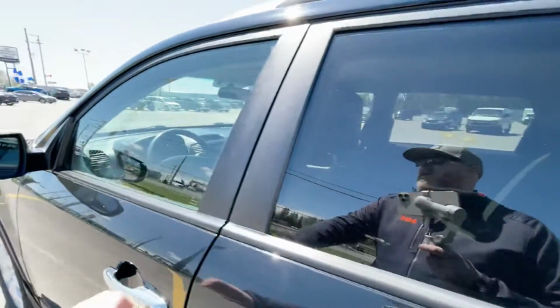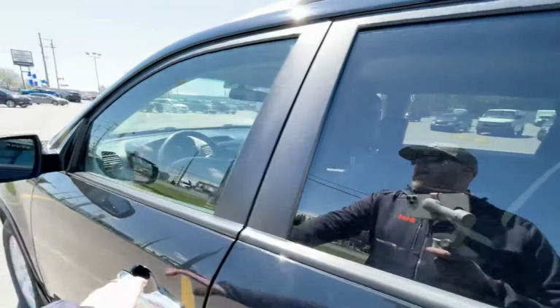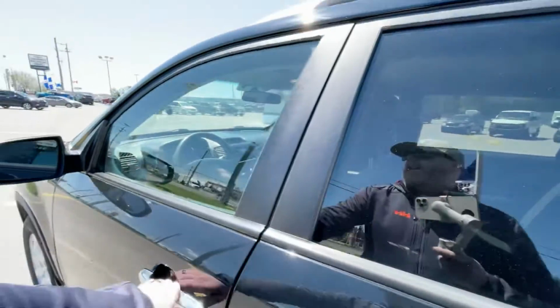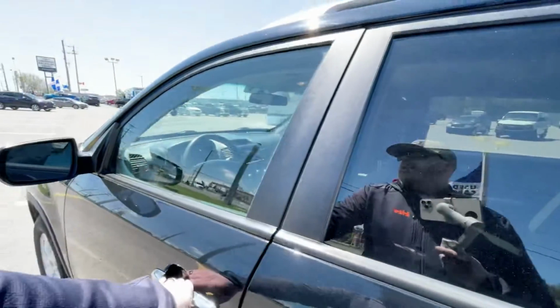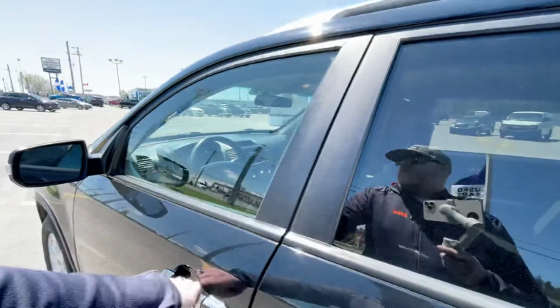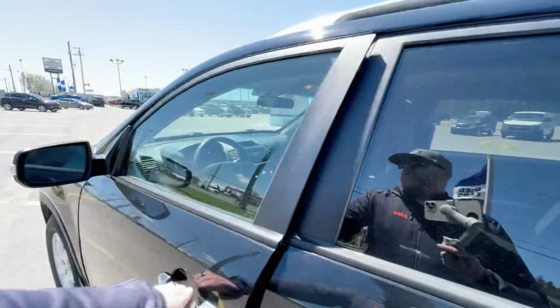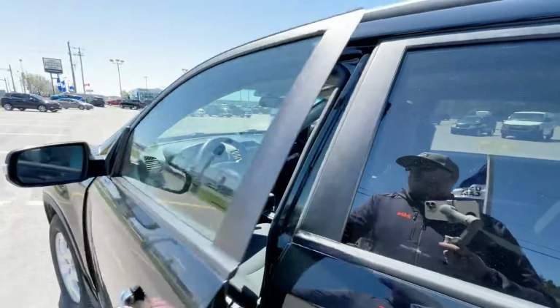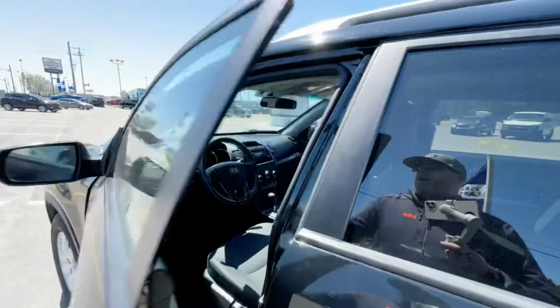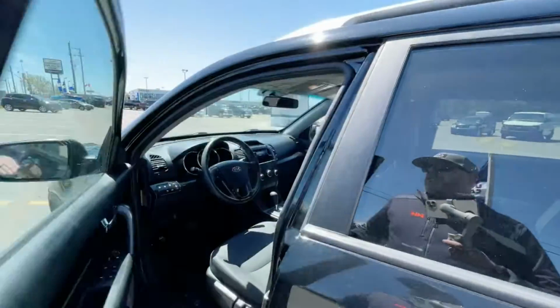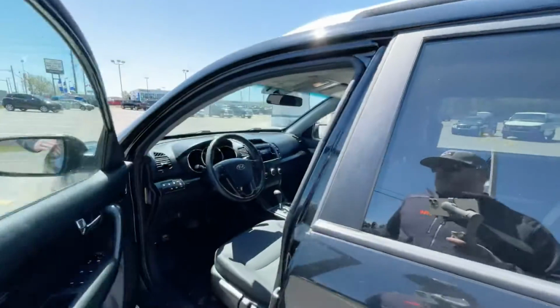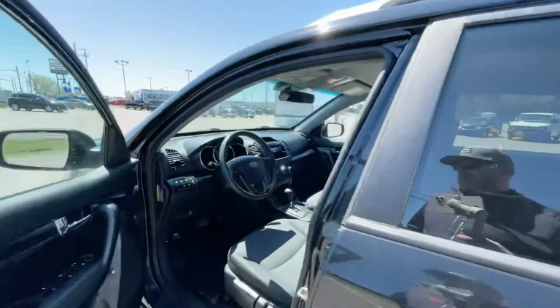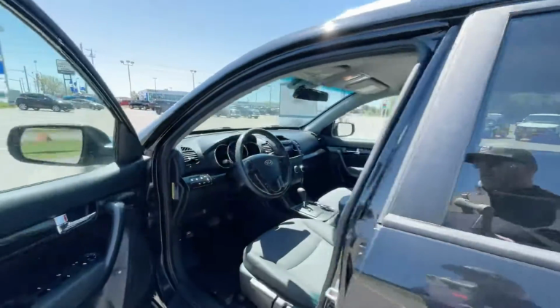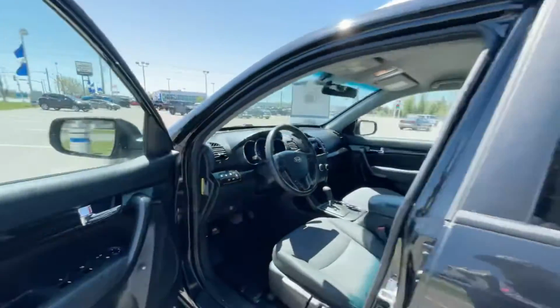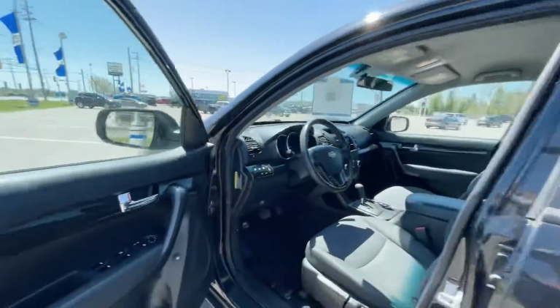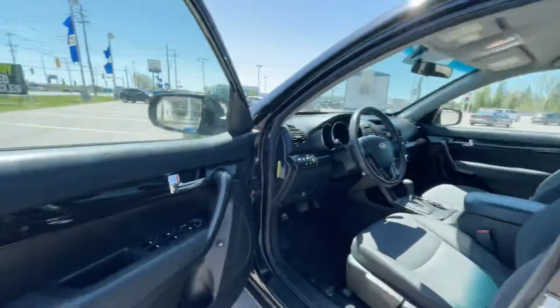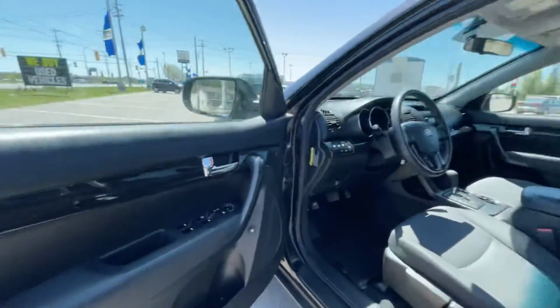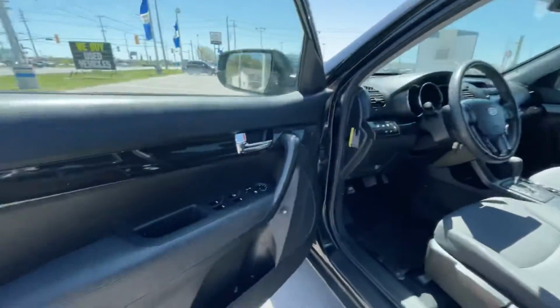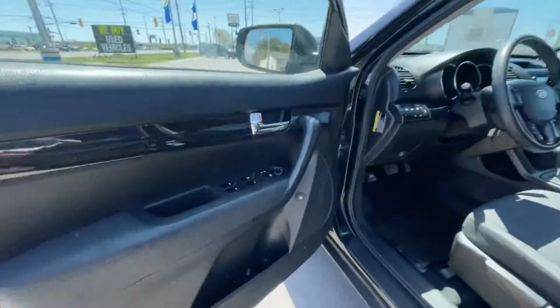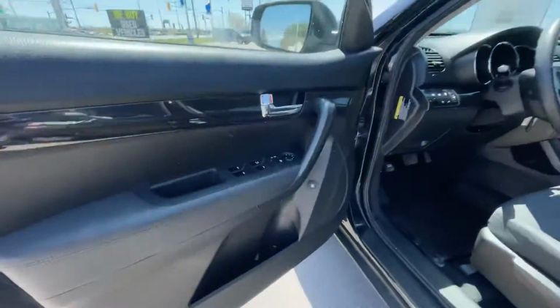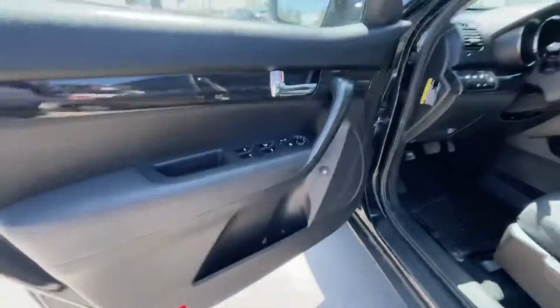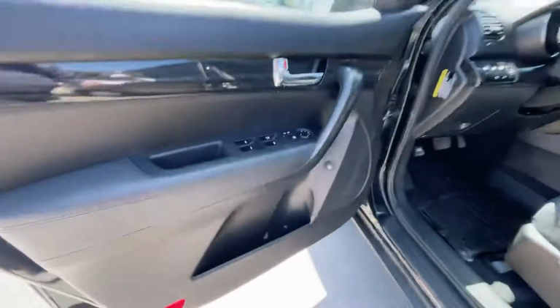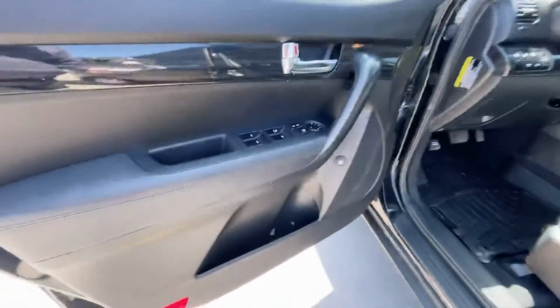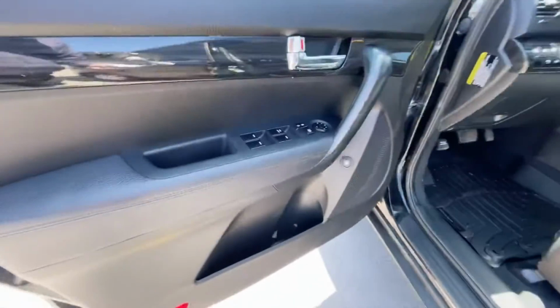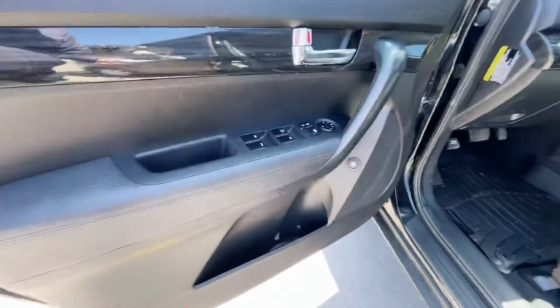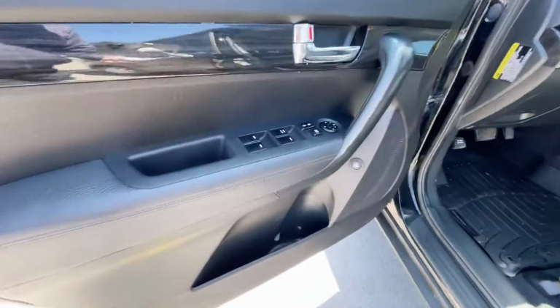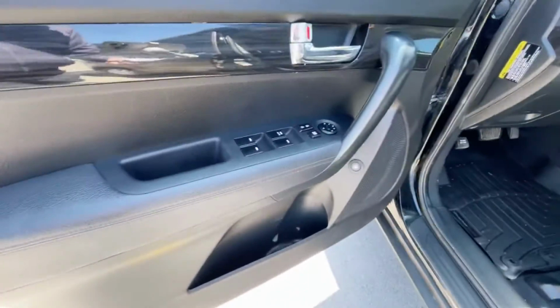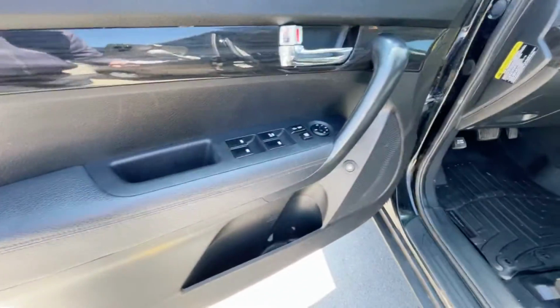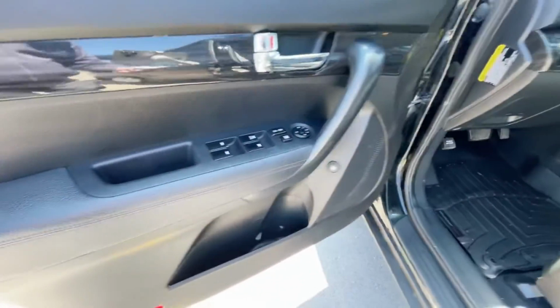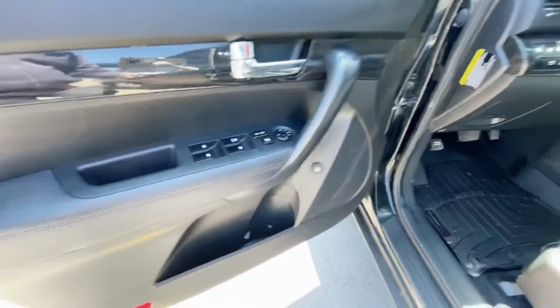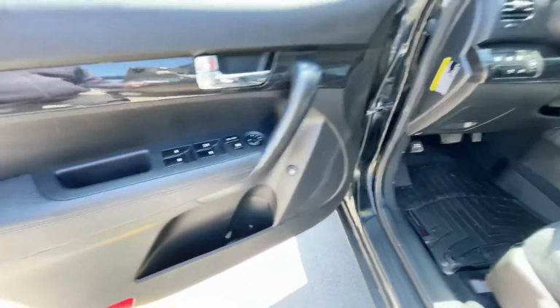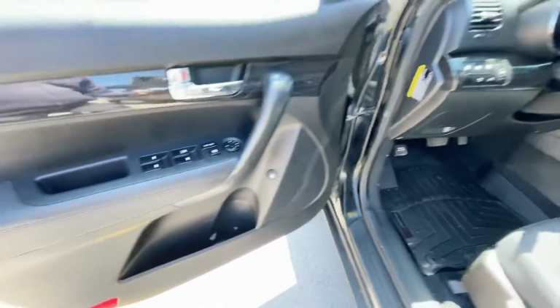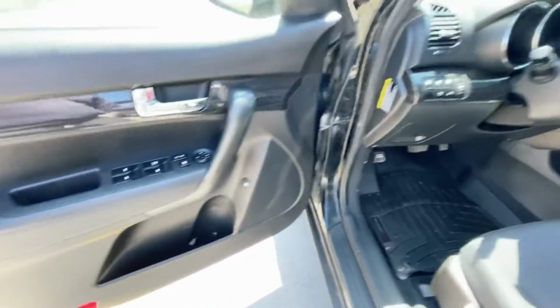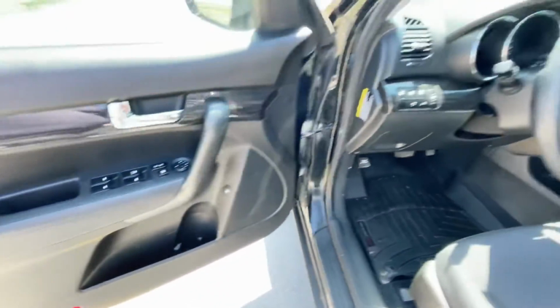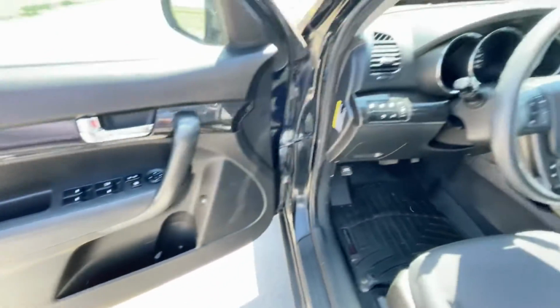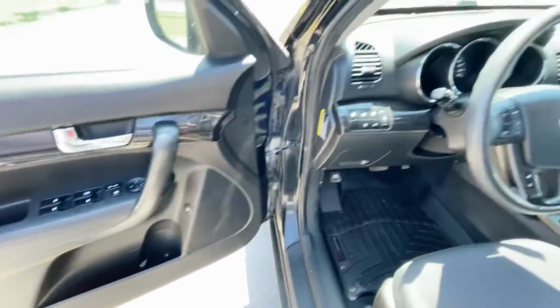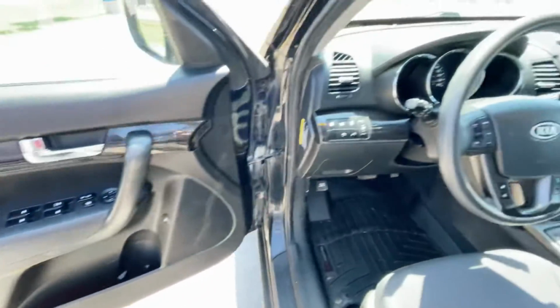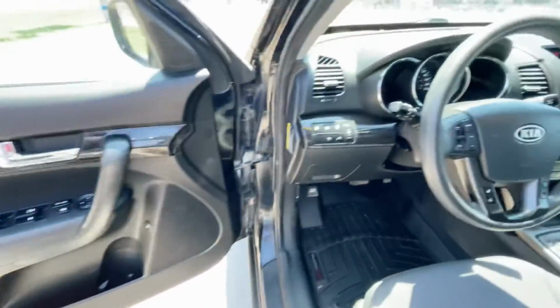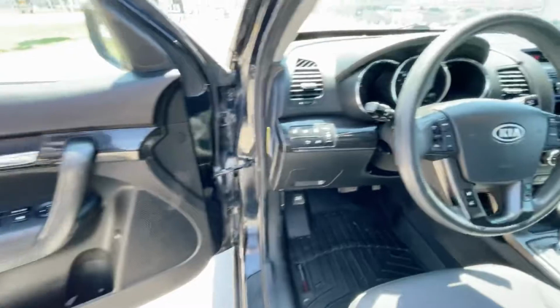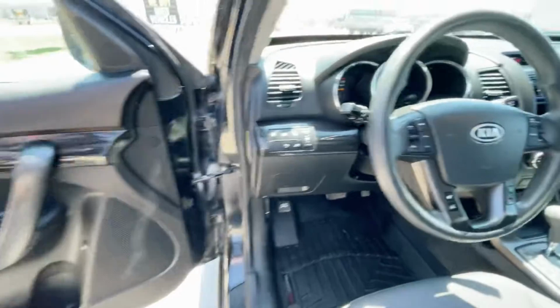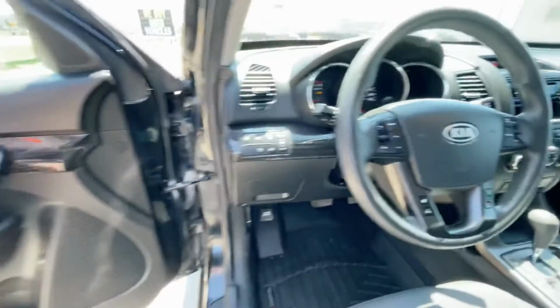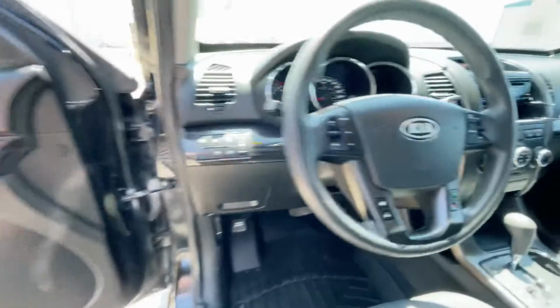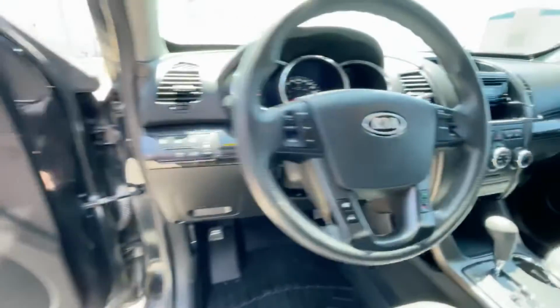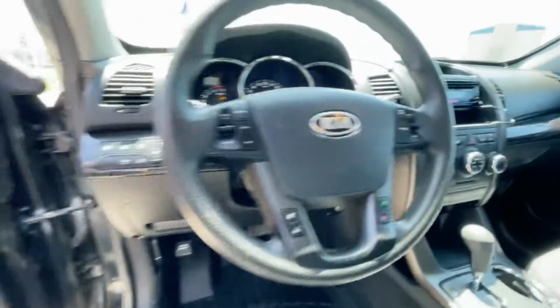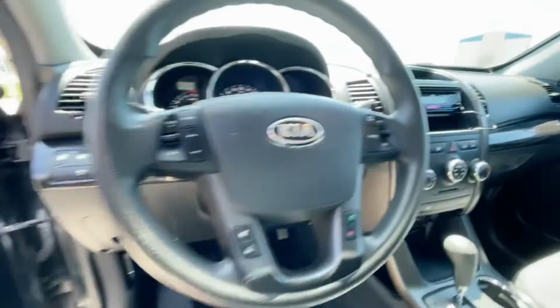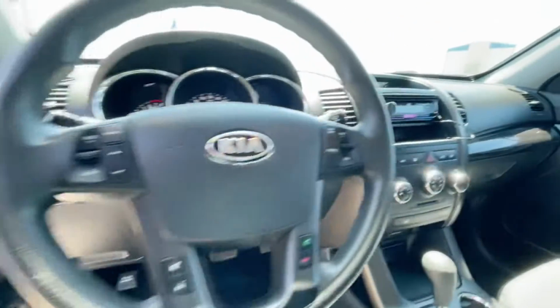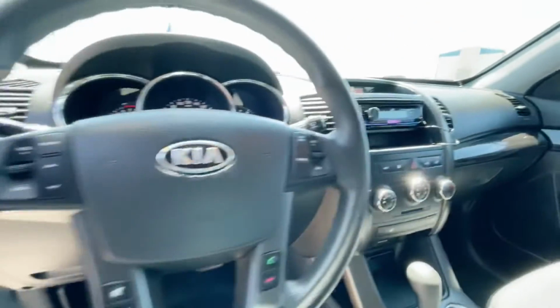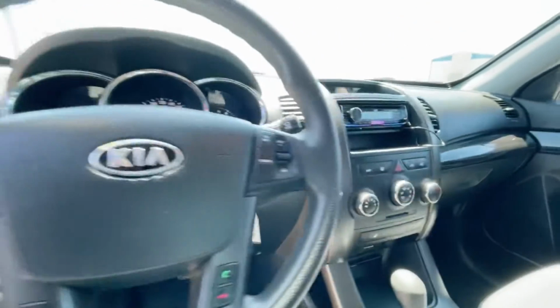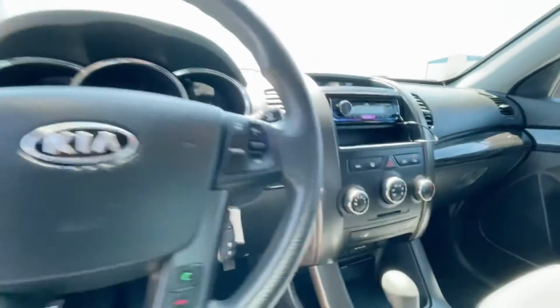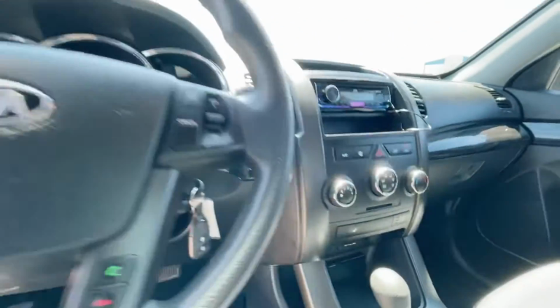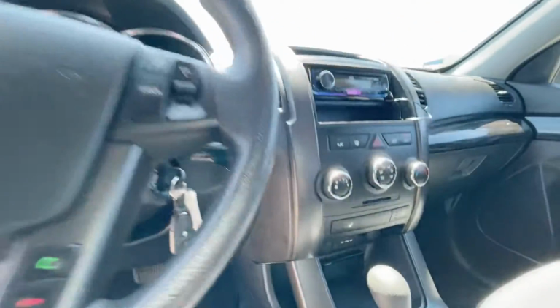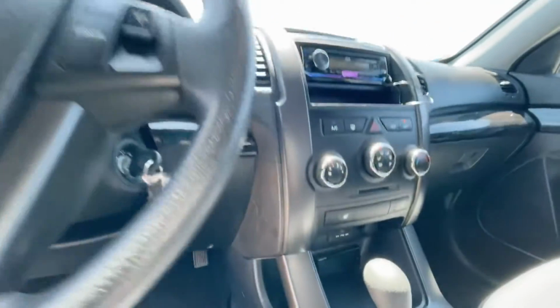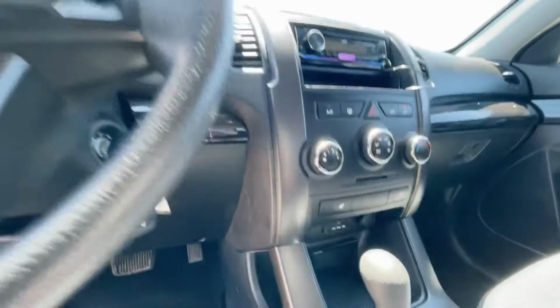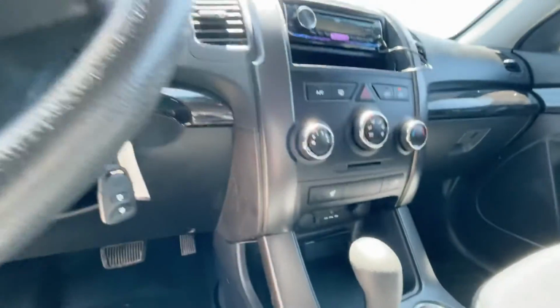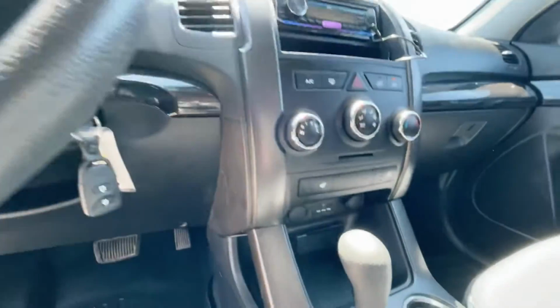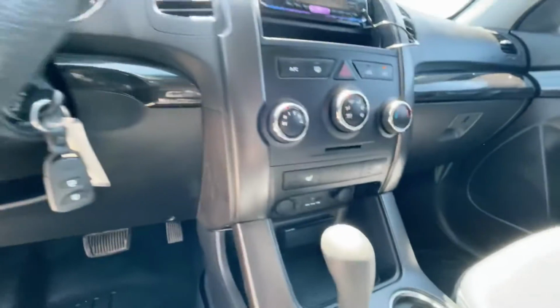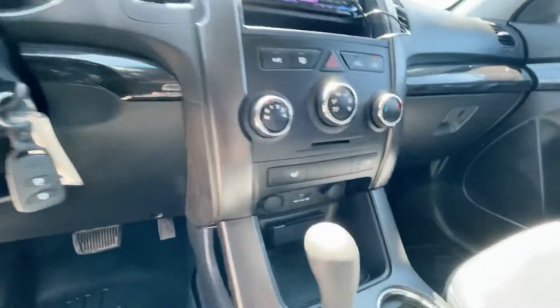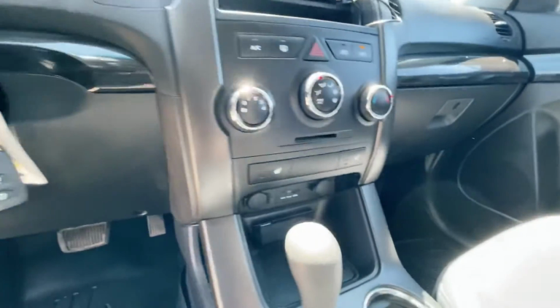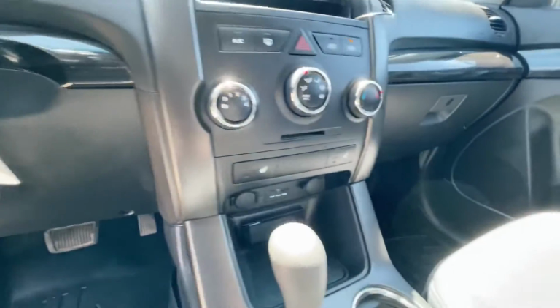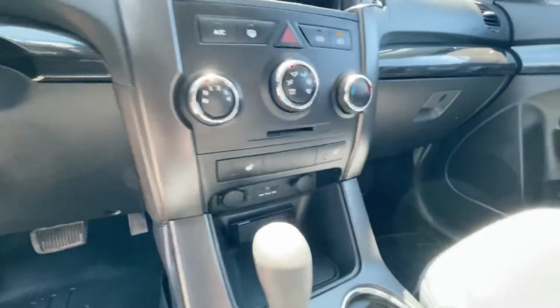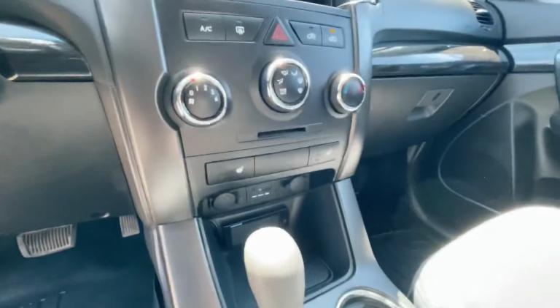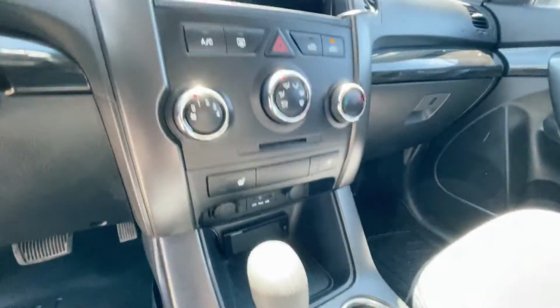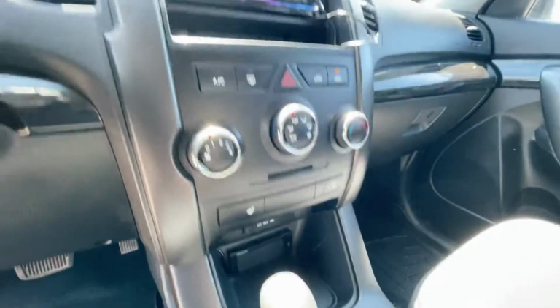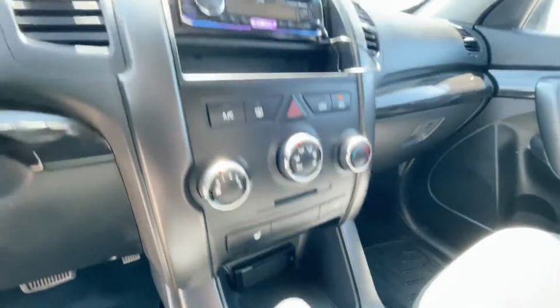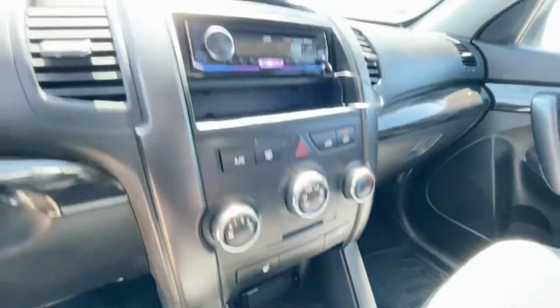Heading to the front, there's your door controls there. It does have heated seats in this one, which is actually really nice.